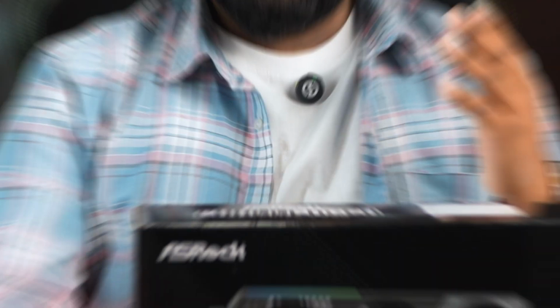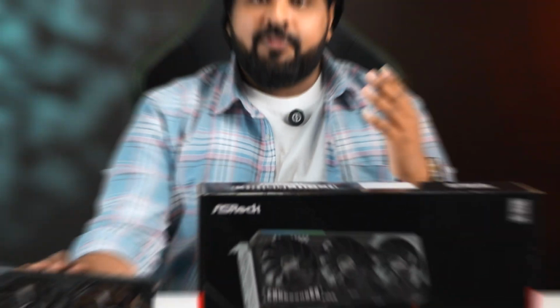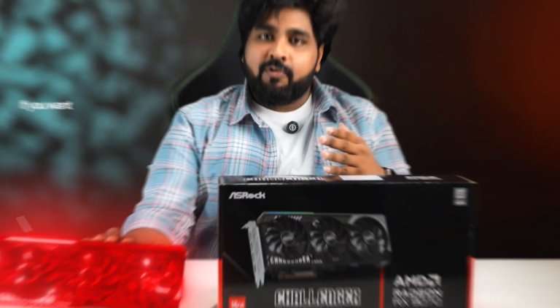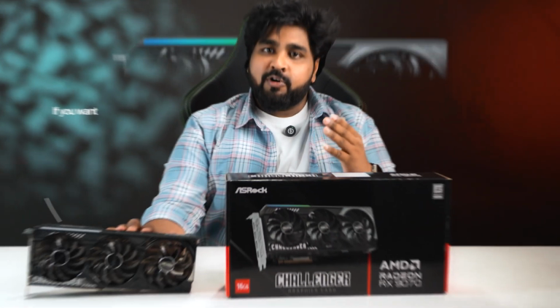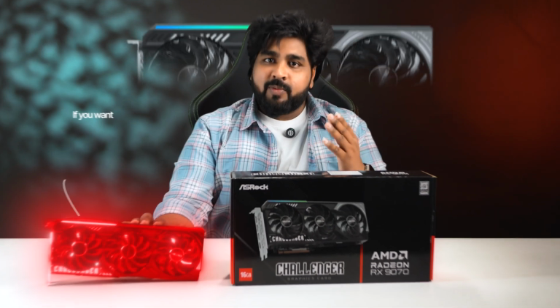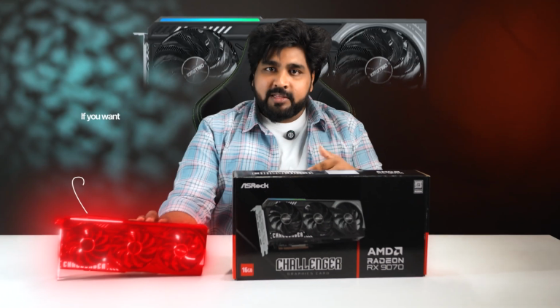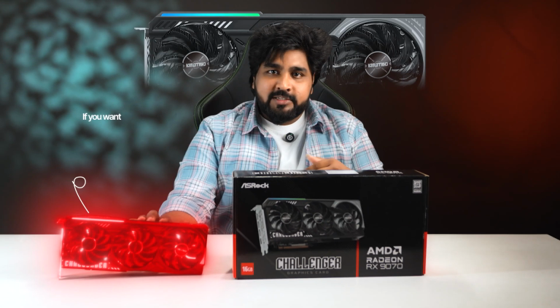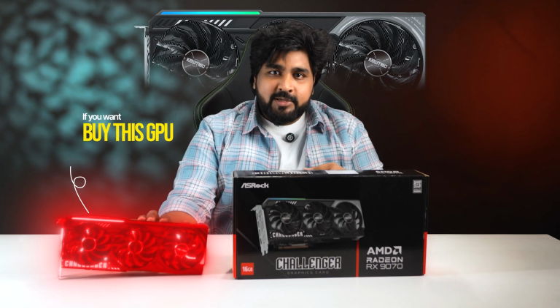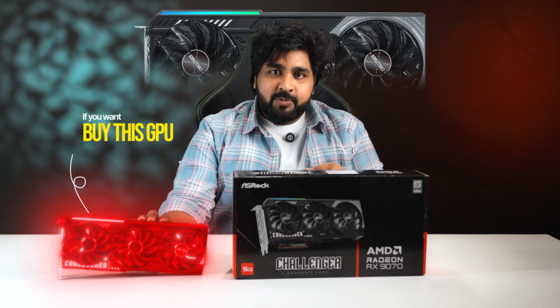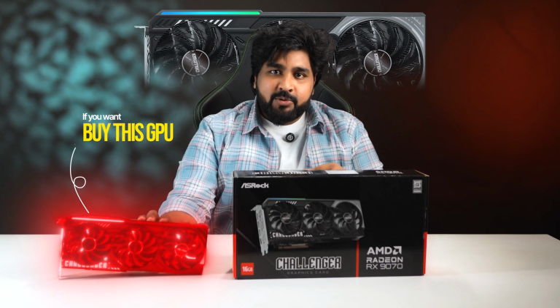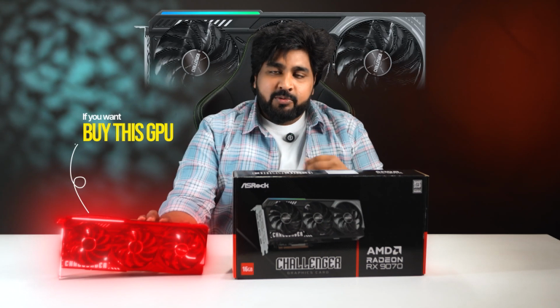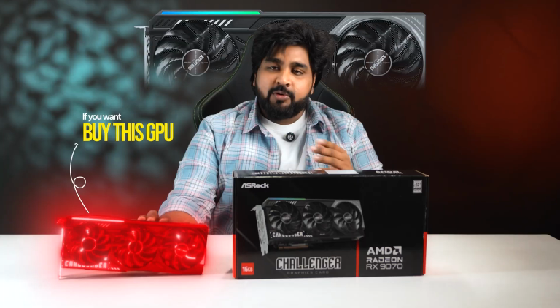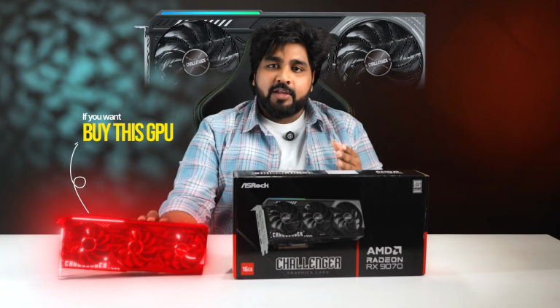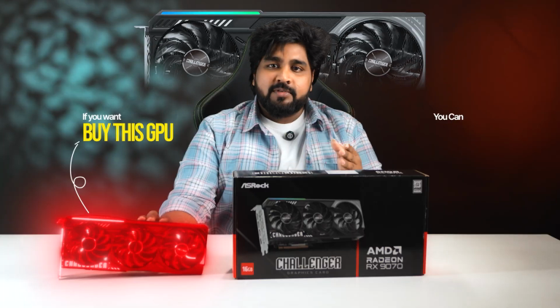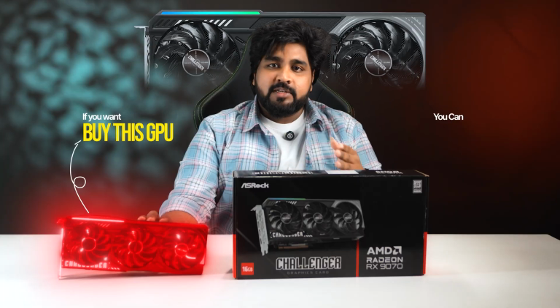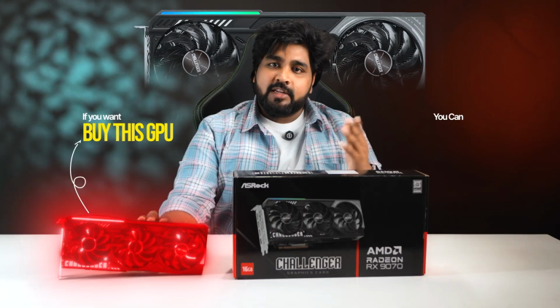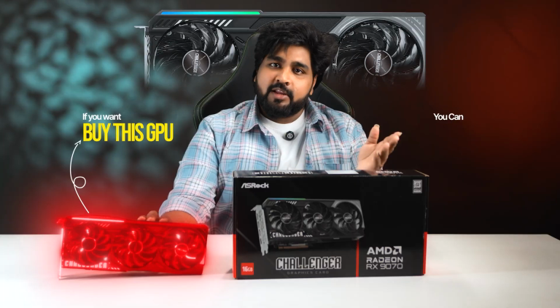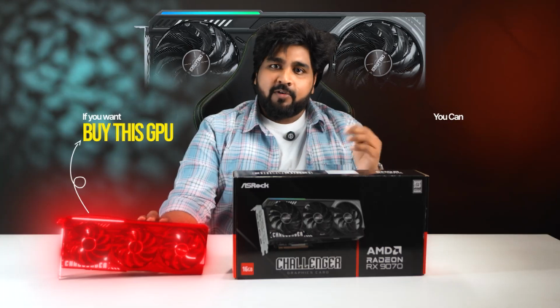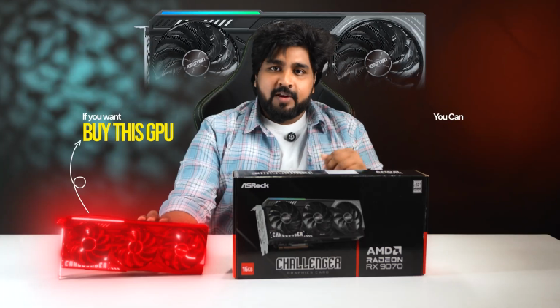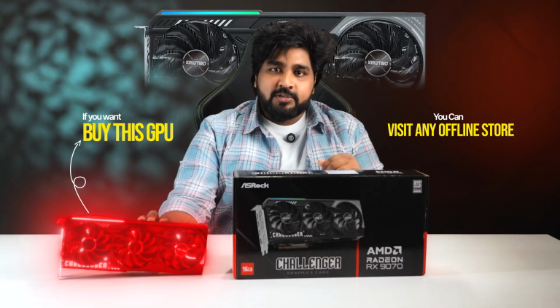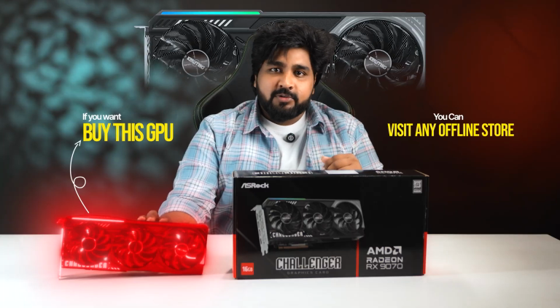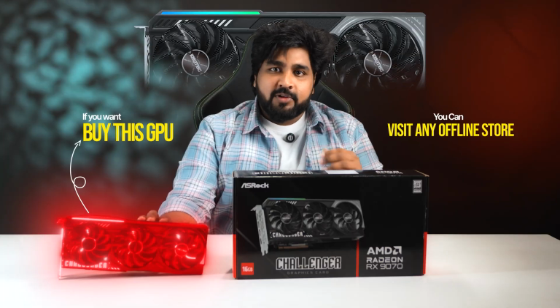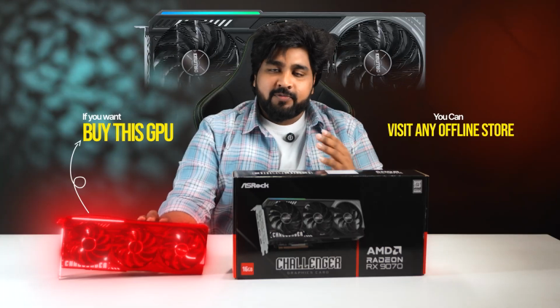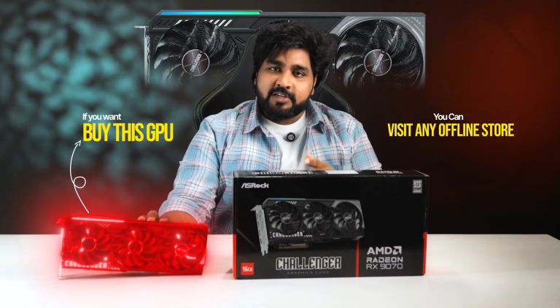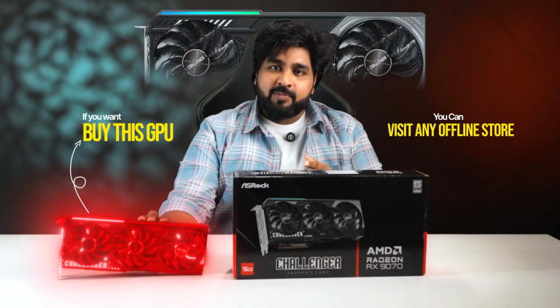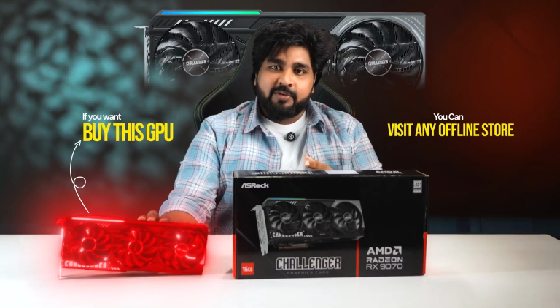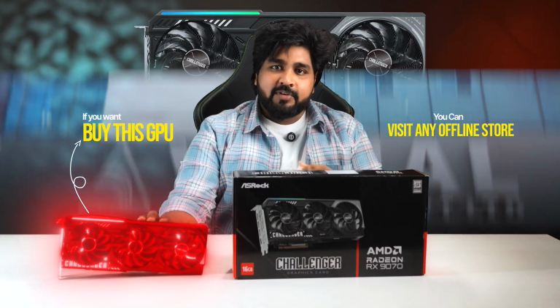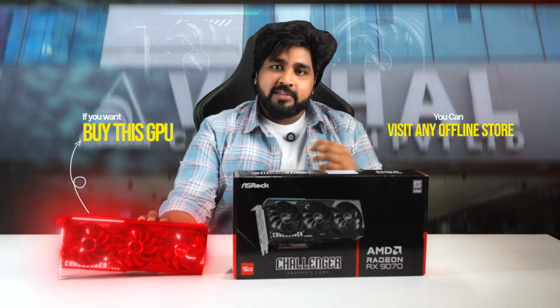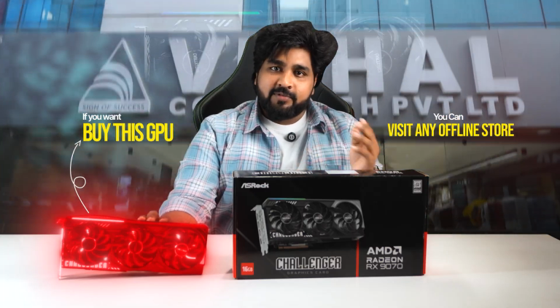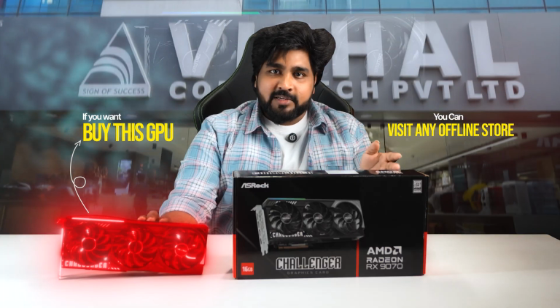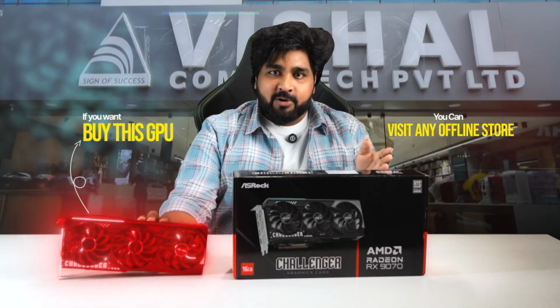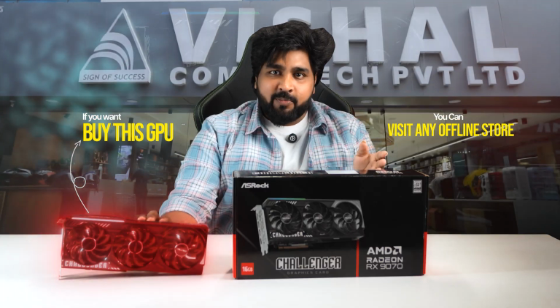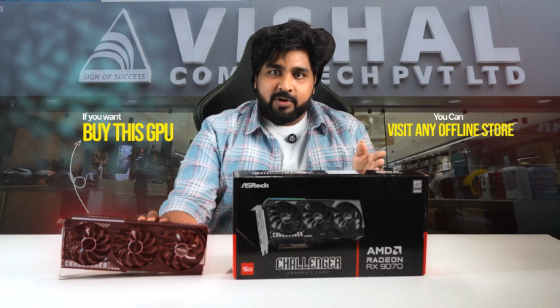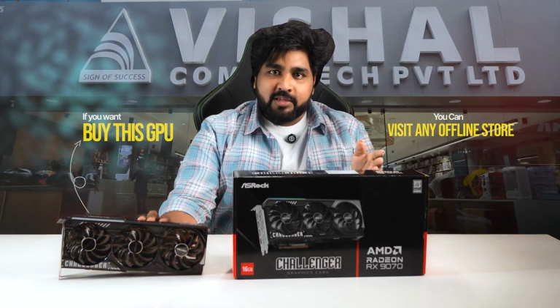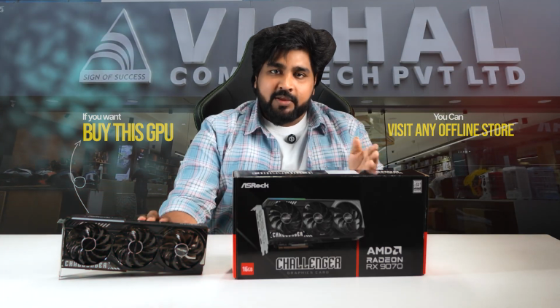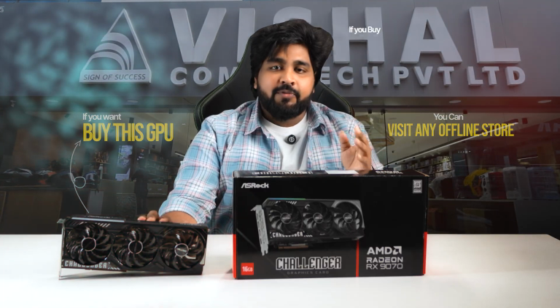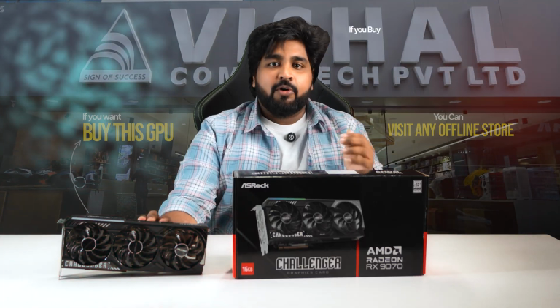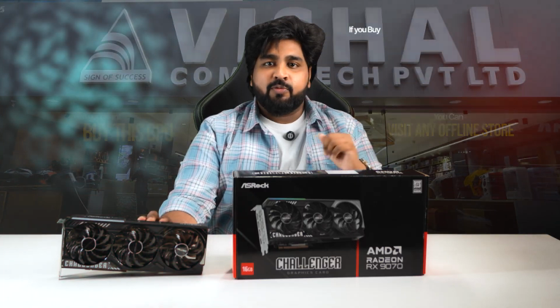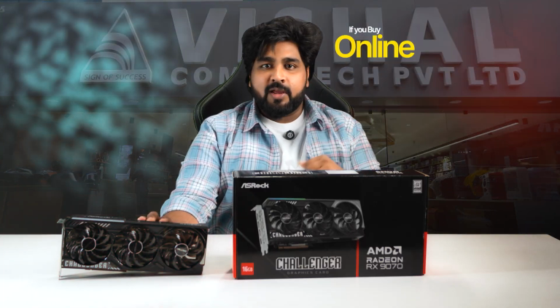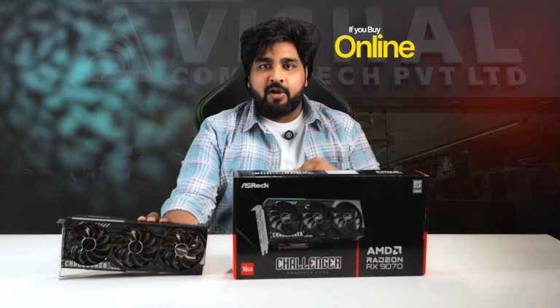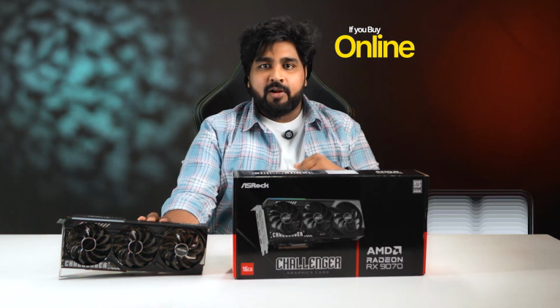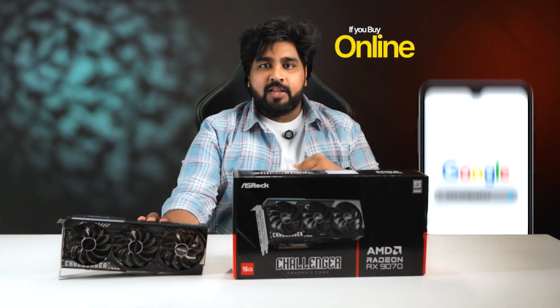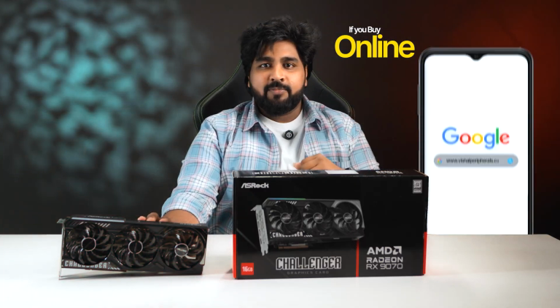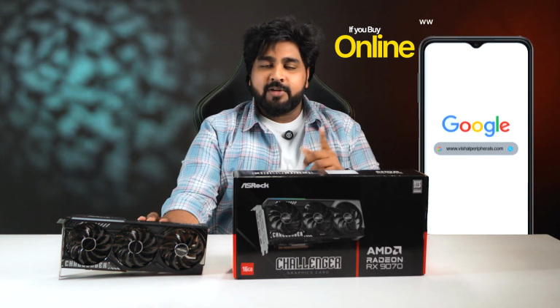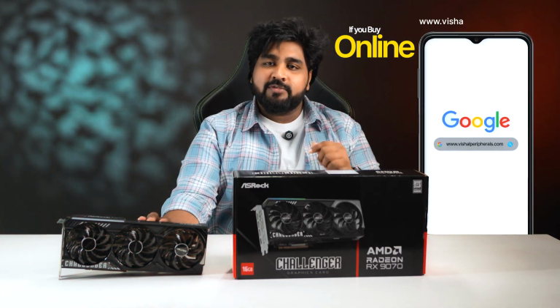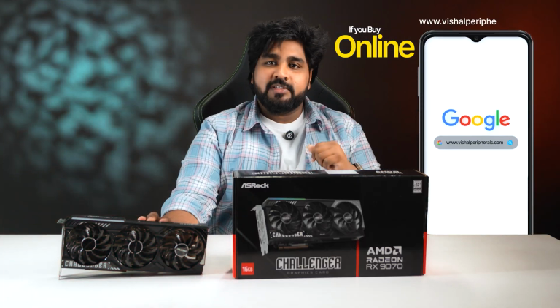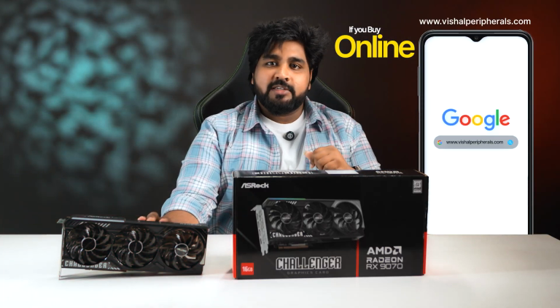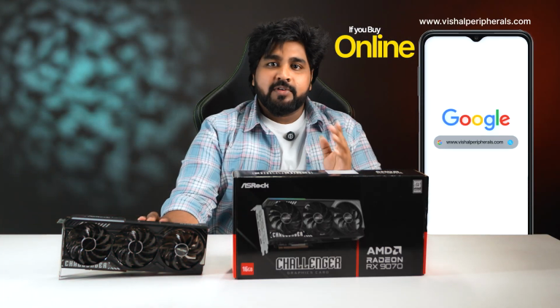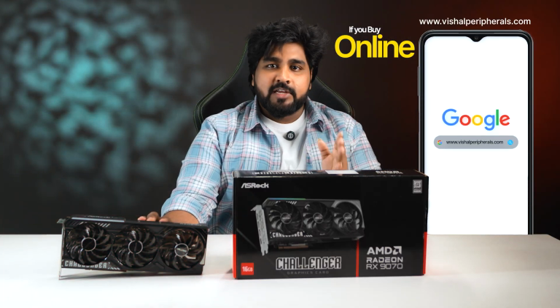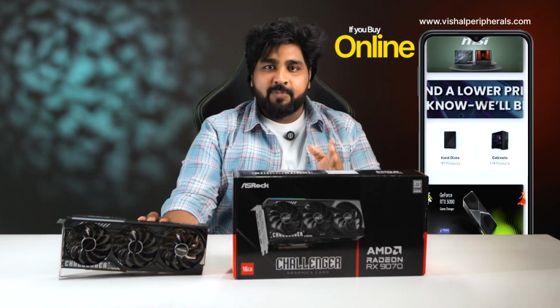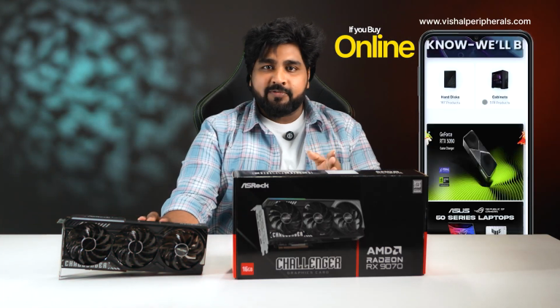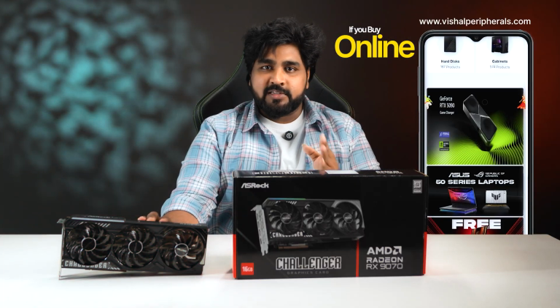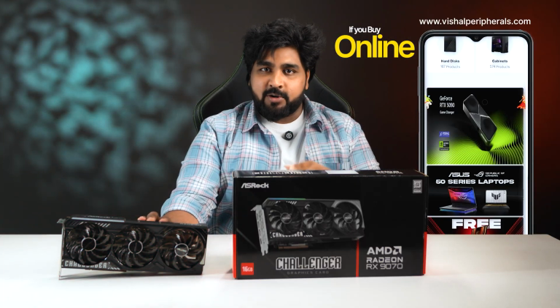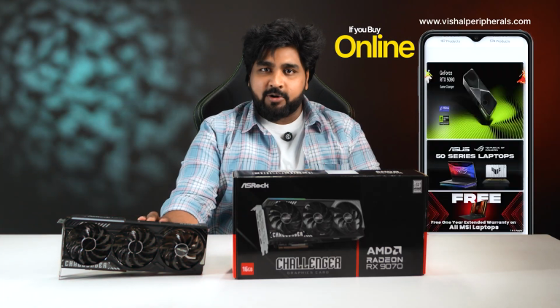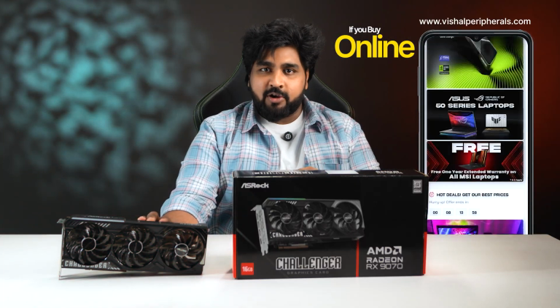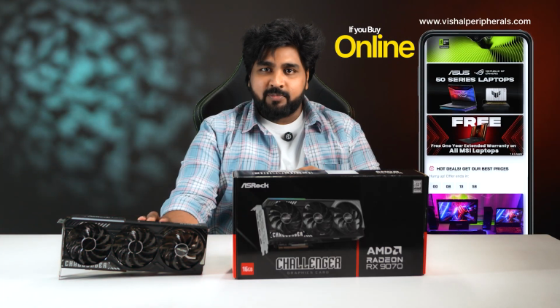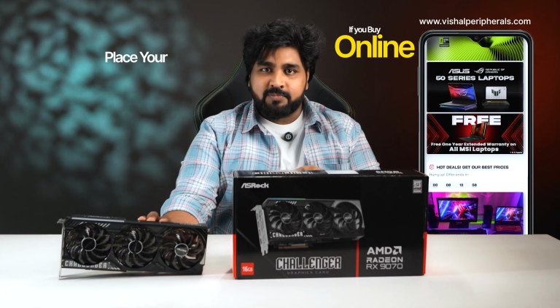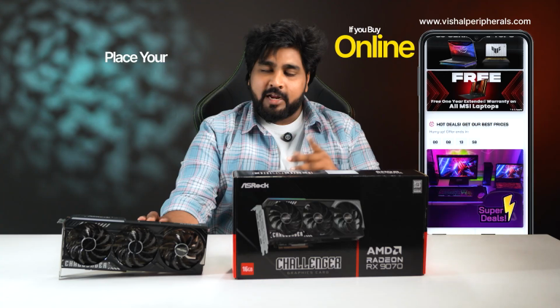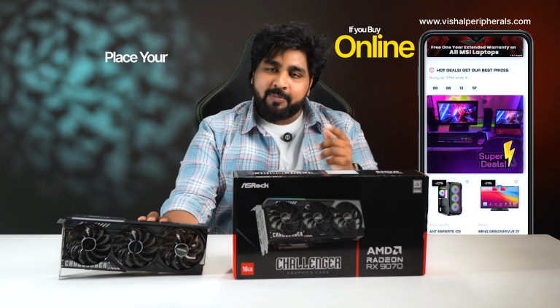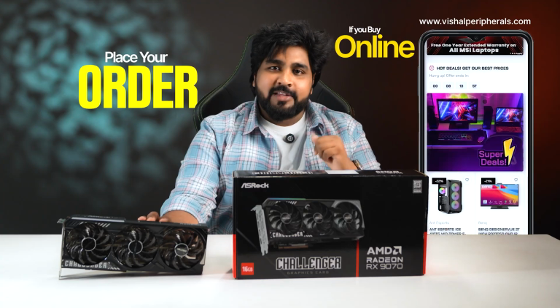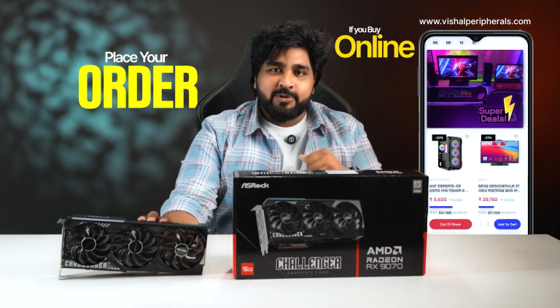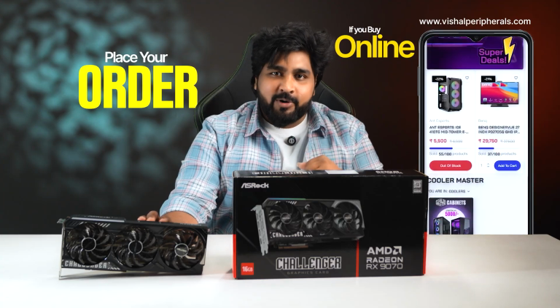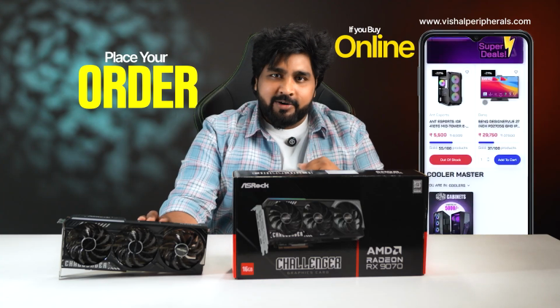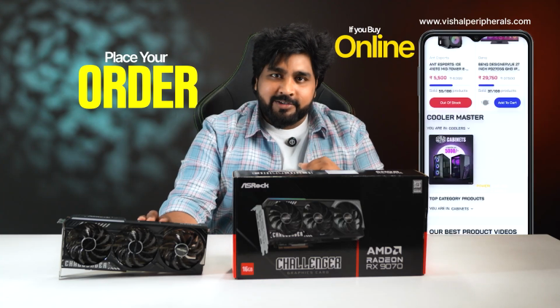If you want to buy this GPU, you can visit any offline stores of Vishal Peripherals and Vishal Computex. If you want to buy online, please visit VishalPeripherals.com and place your order.